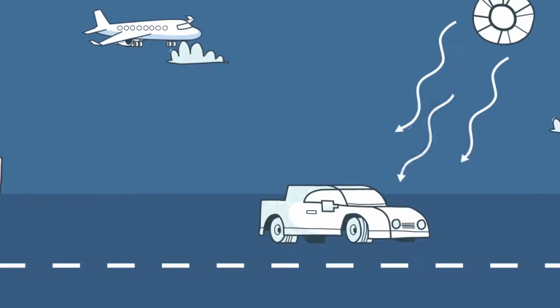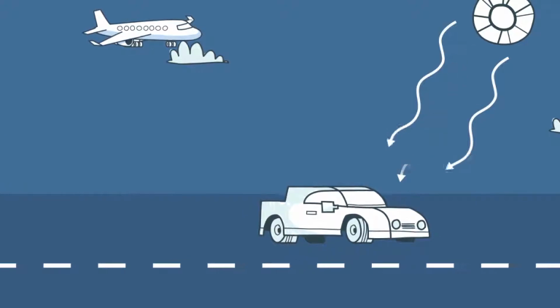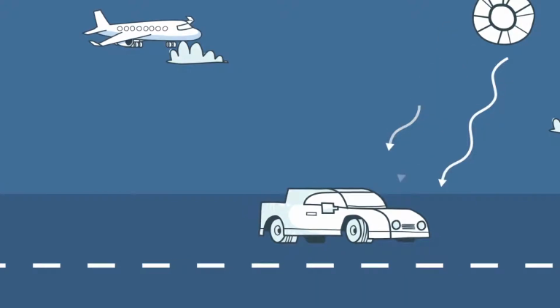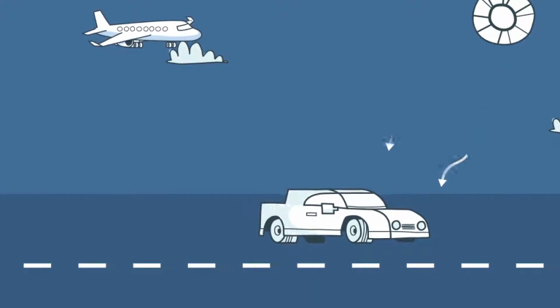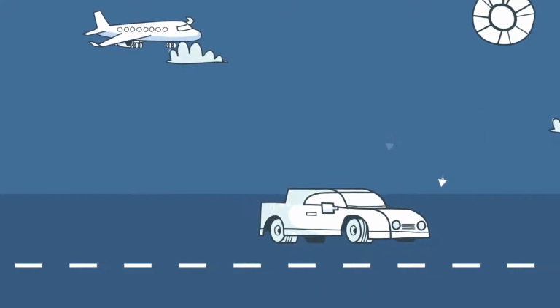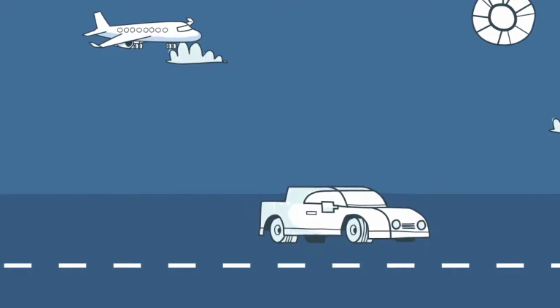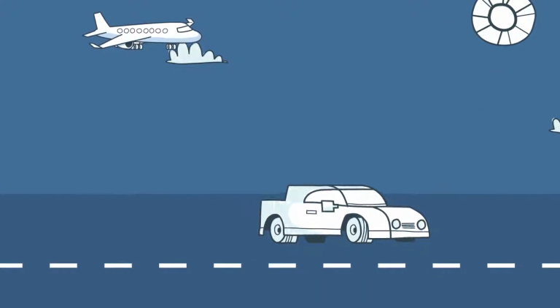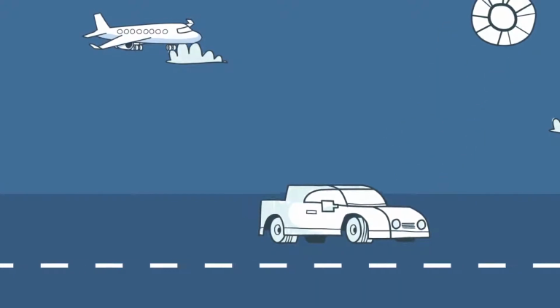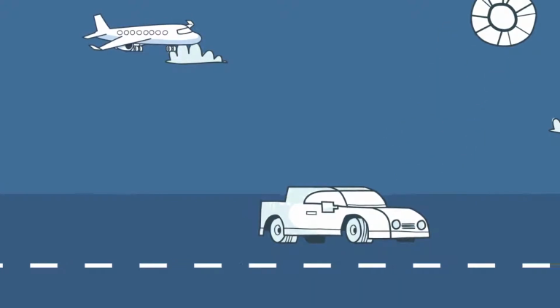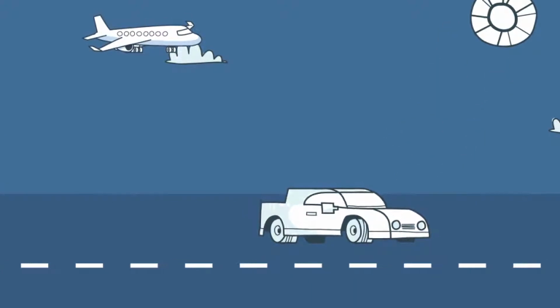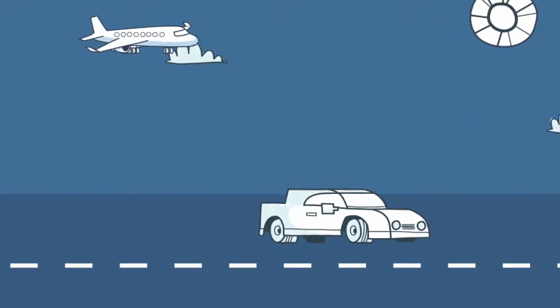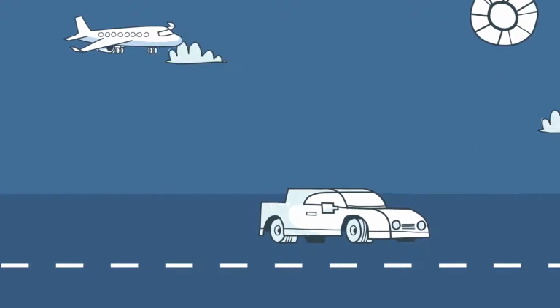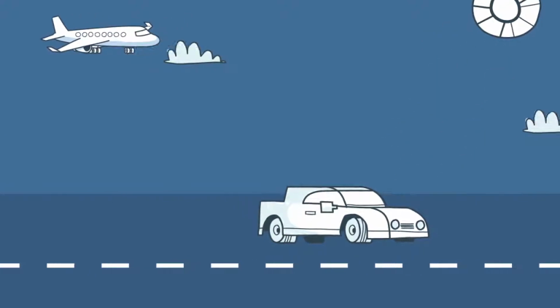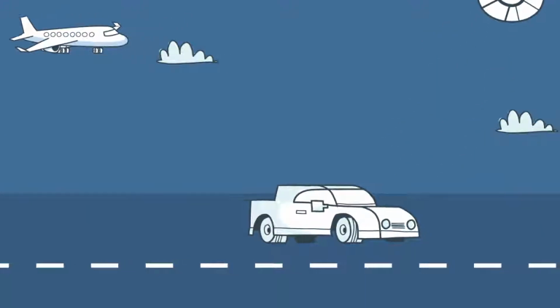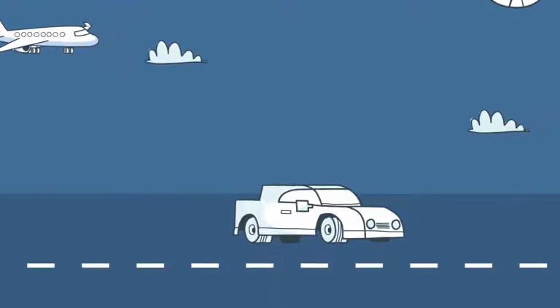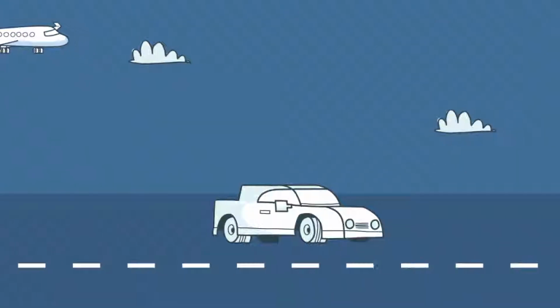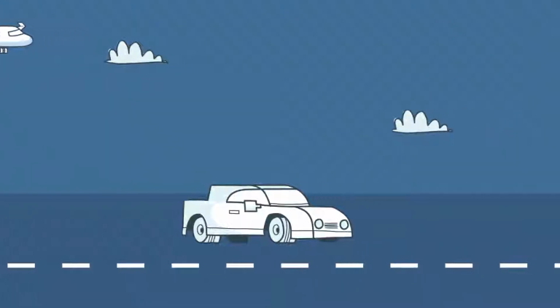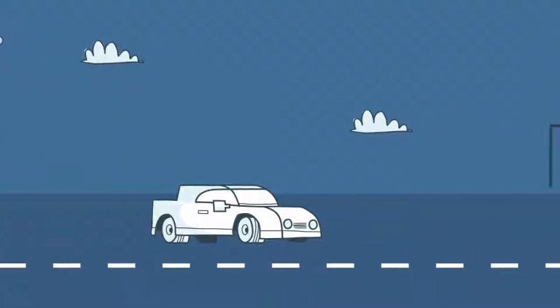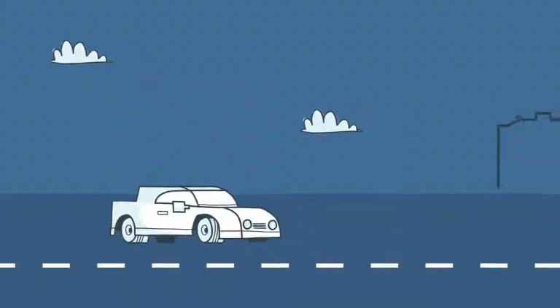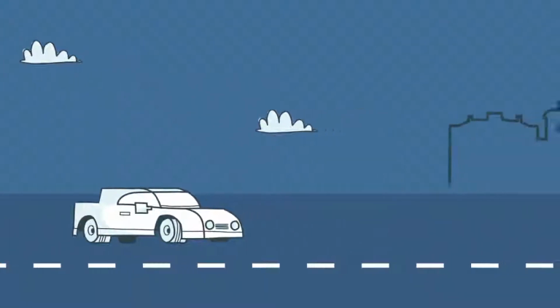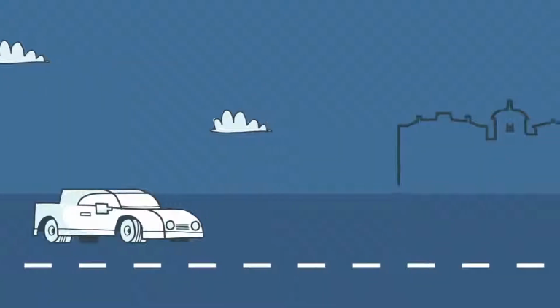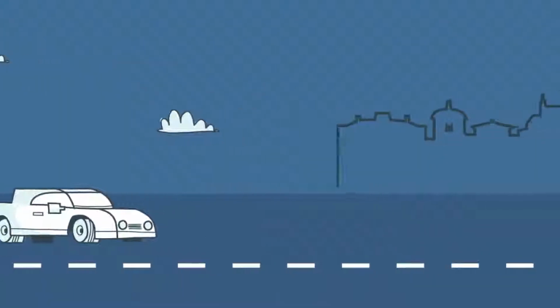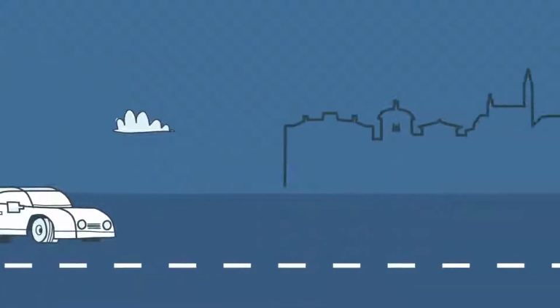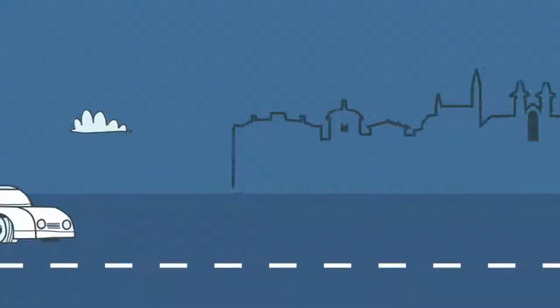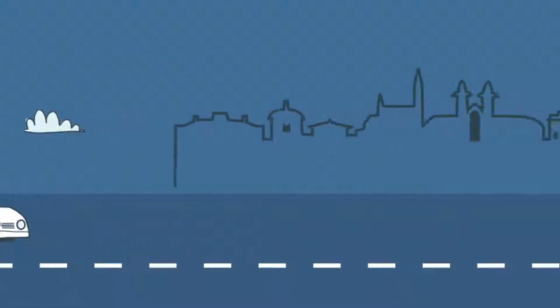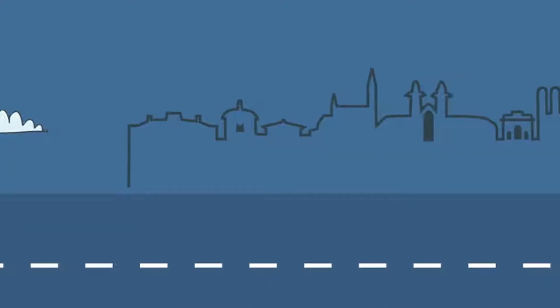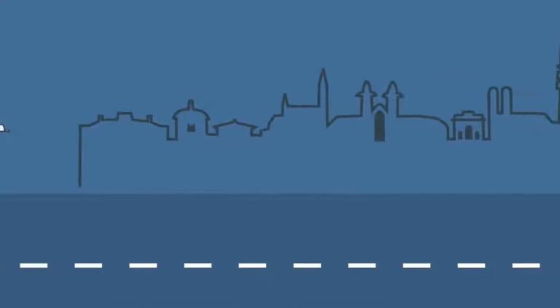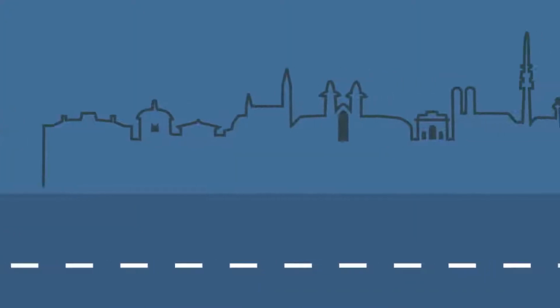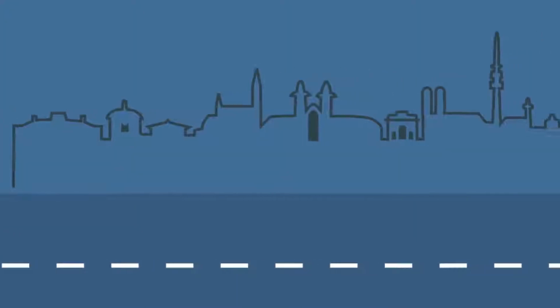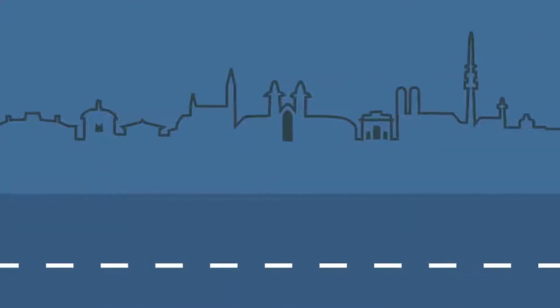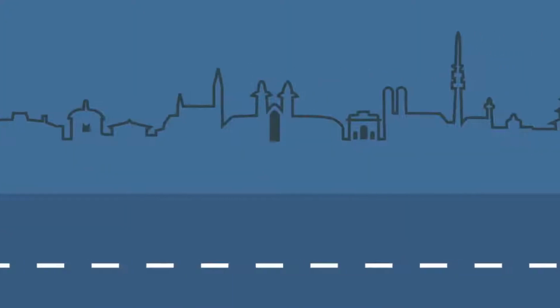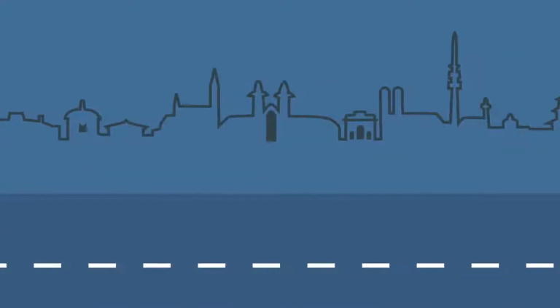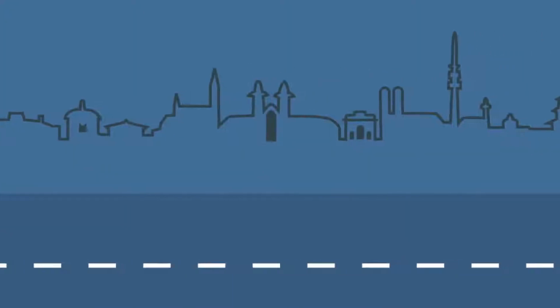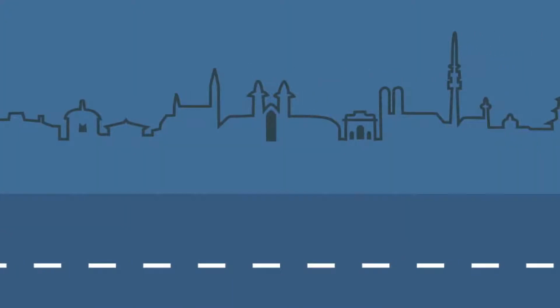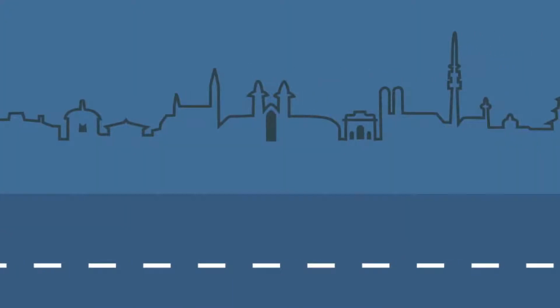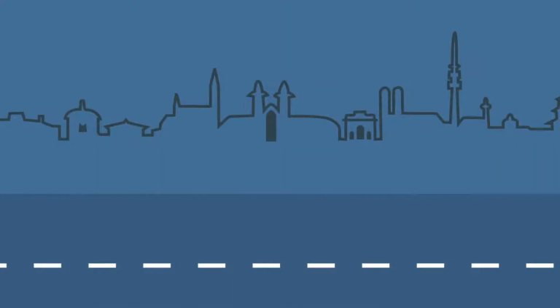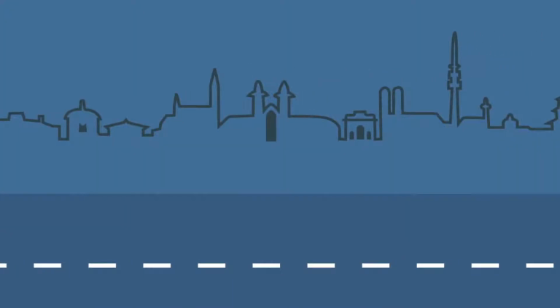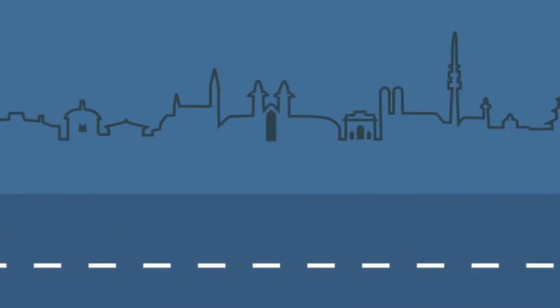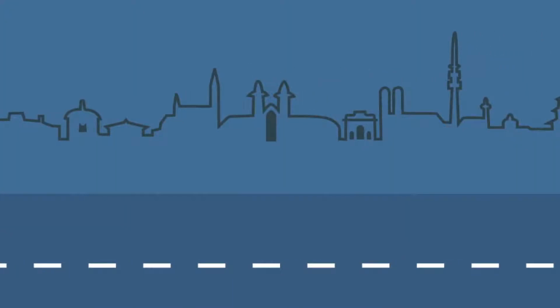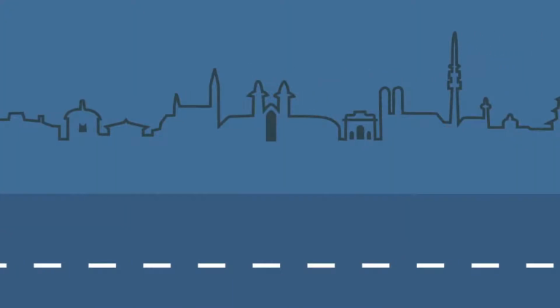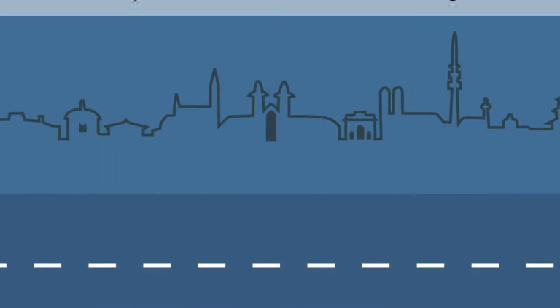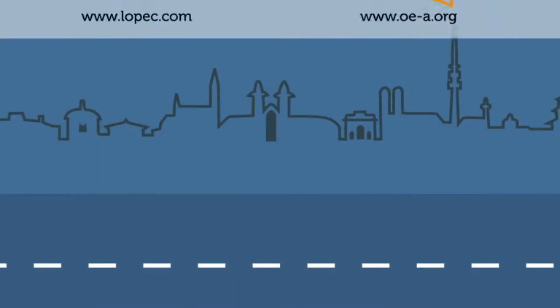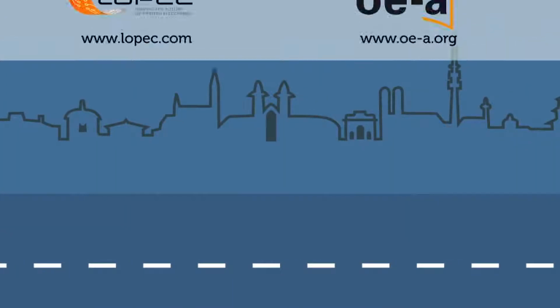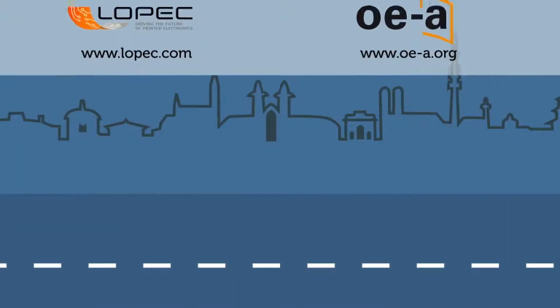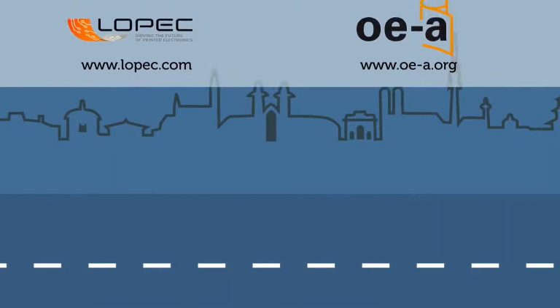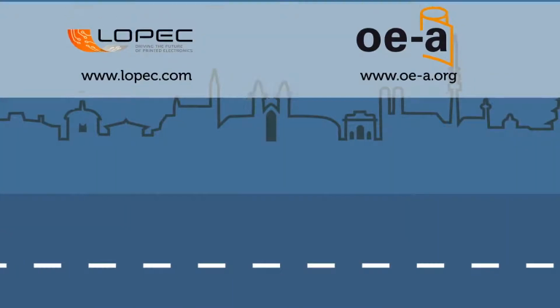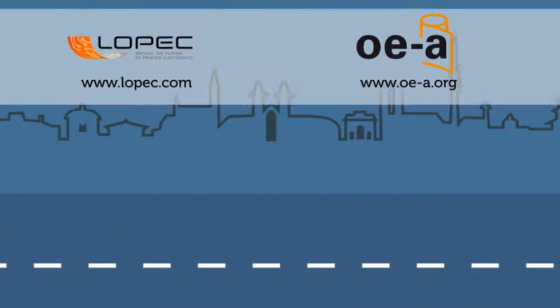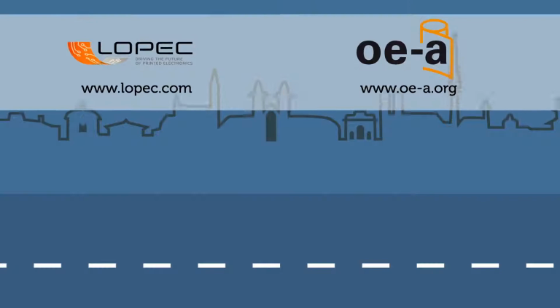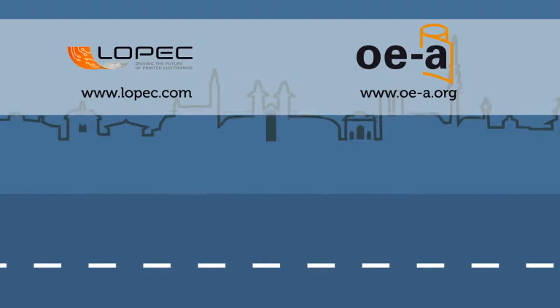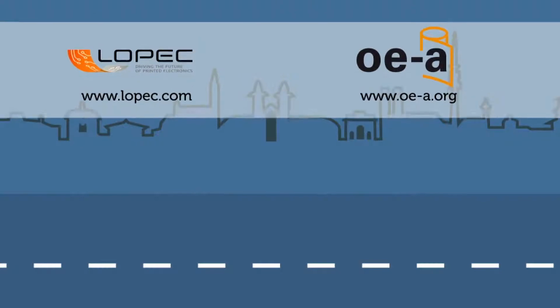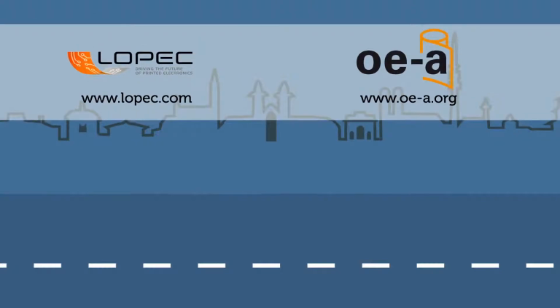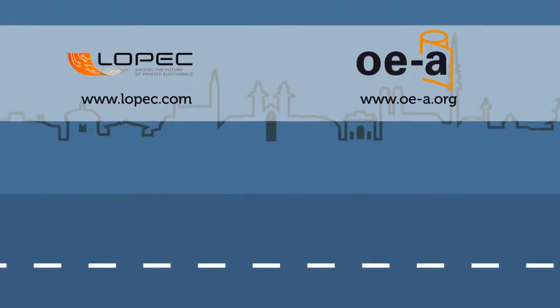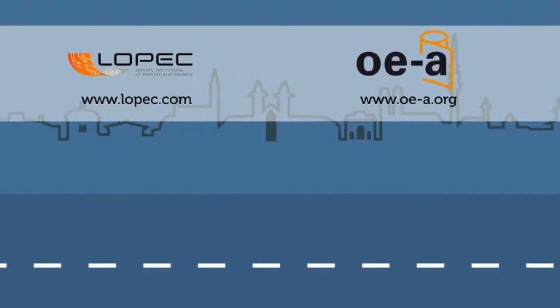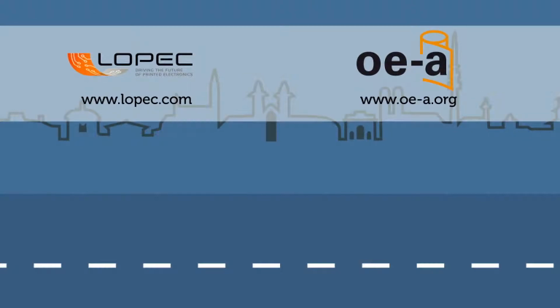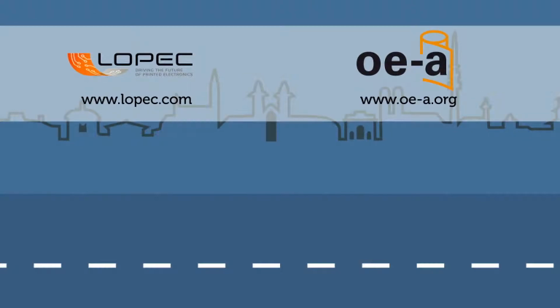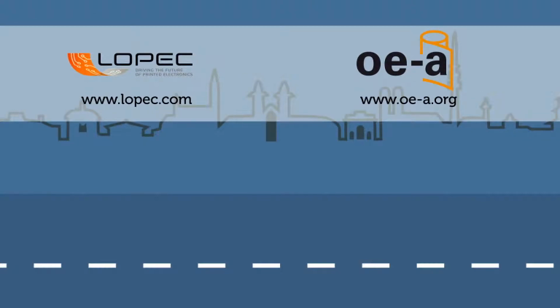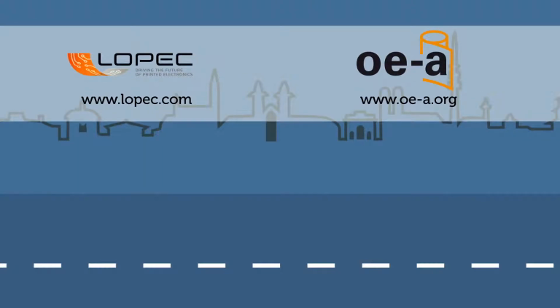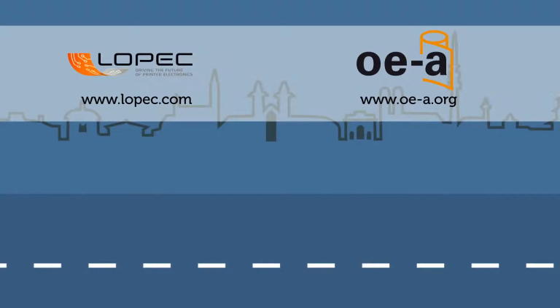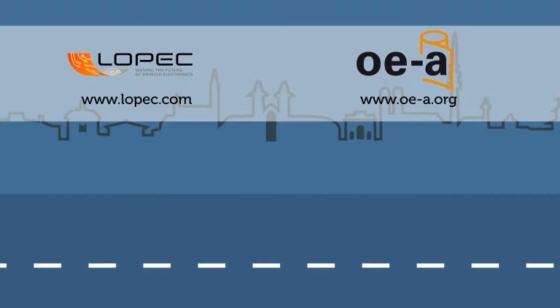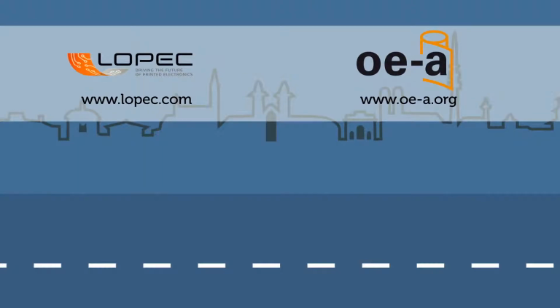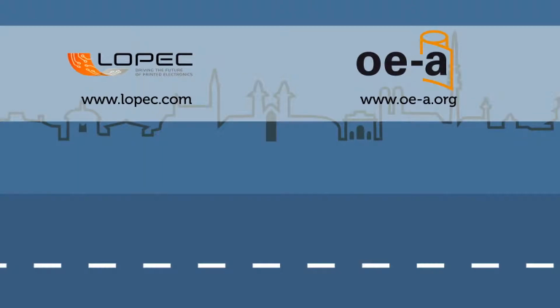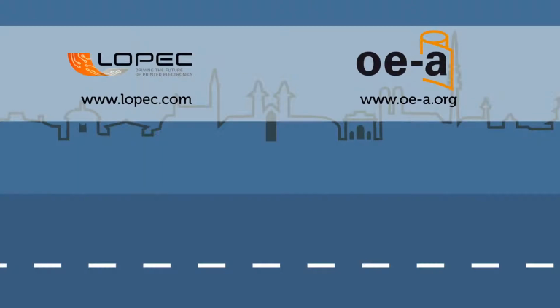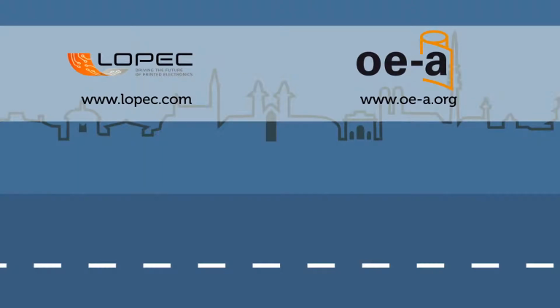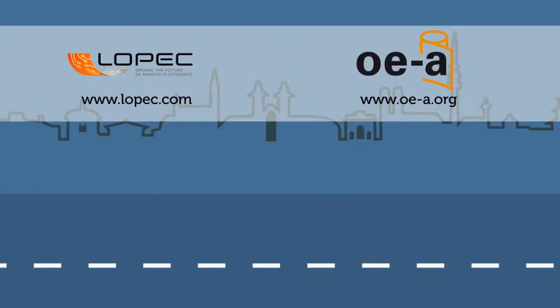Isn't that awesome? Come to Lopek and discover more about printed electronics in mobility.